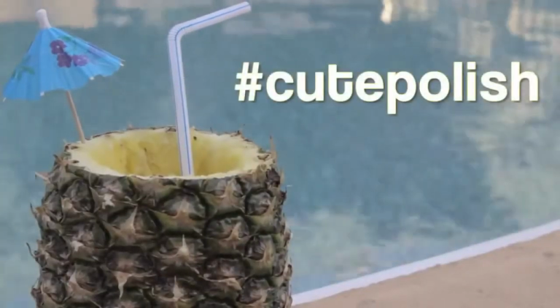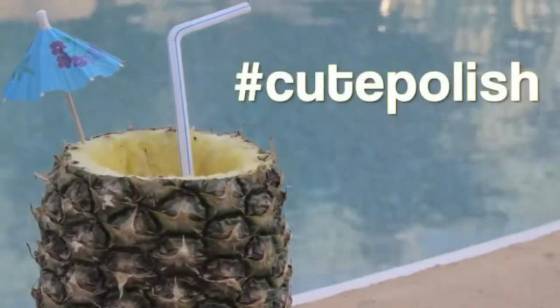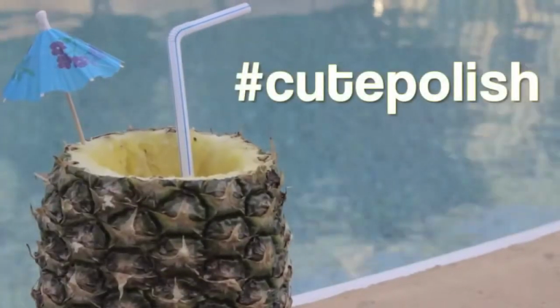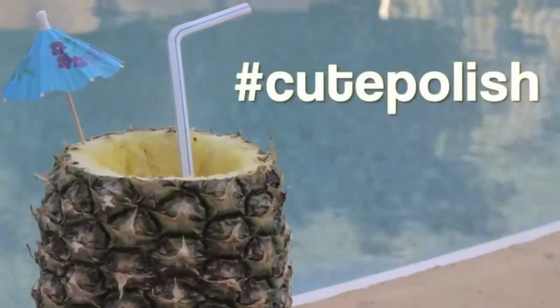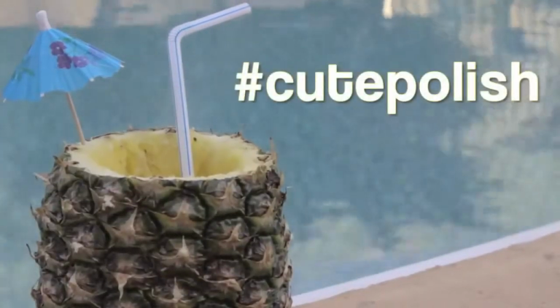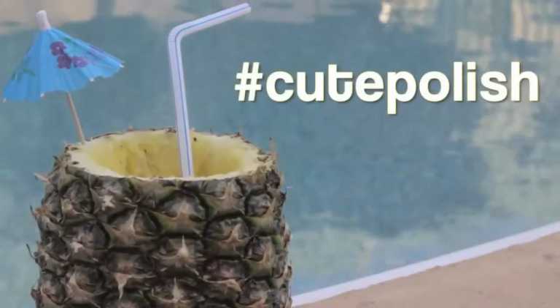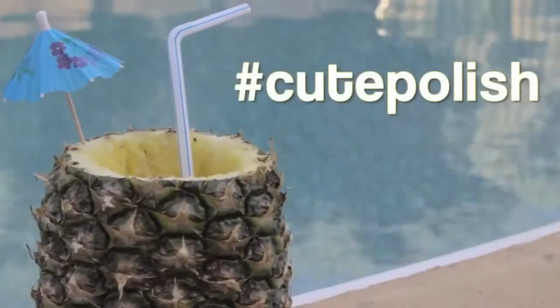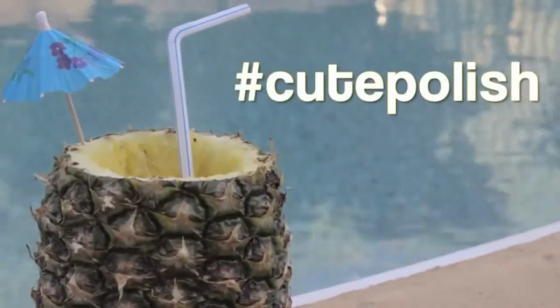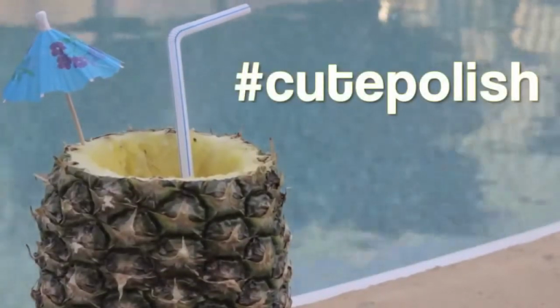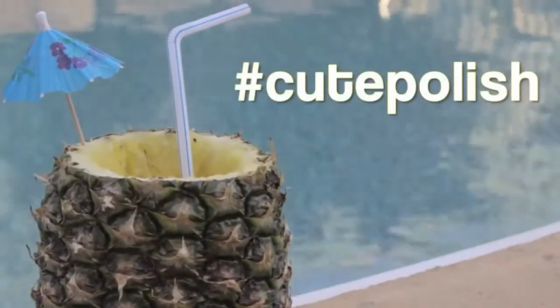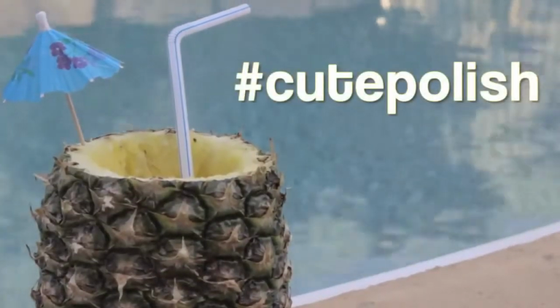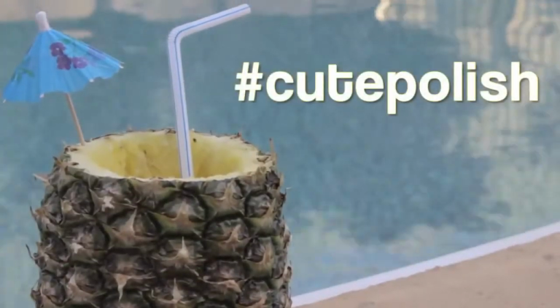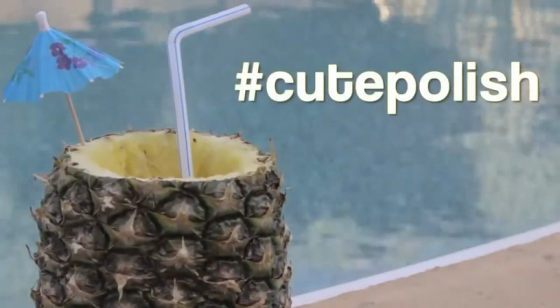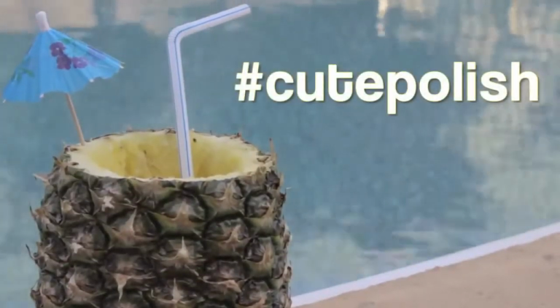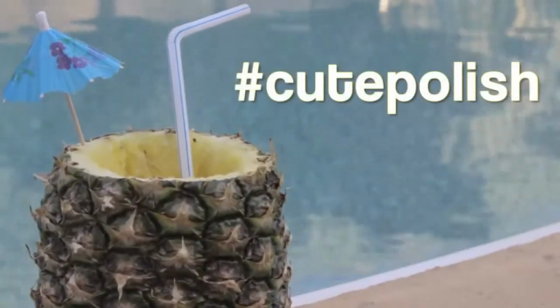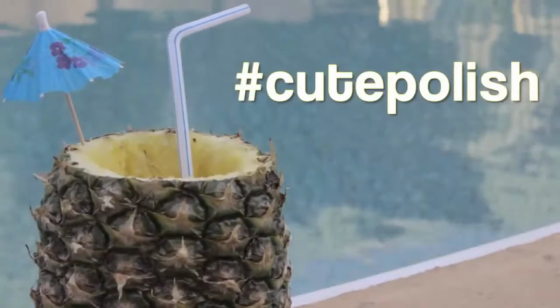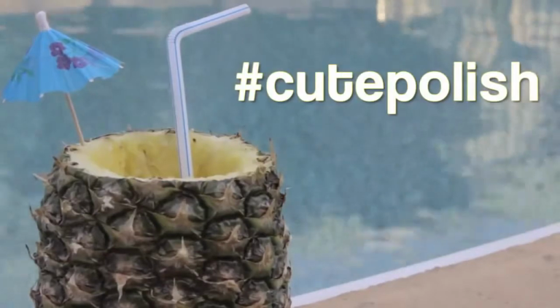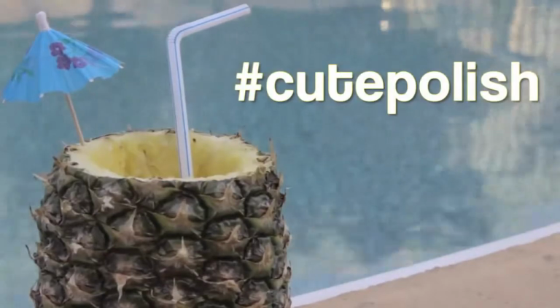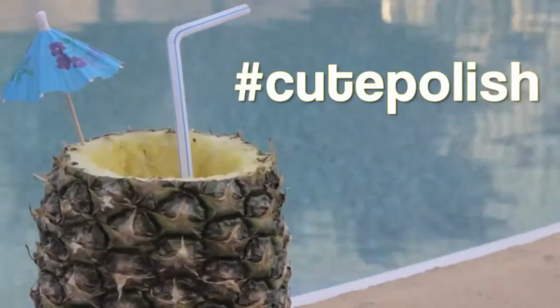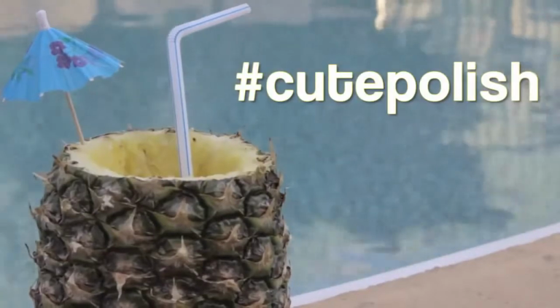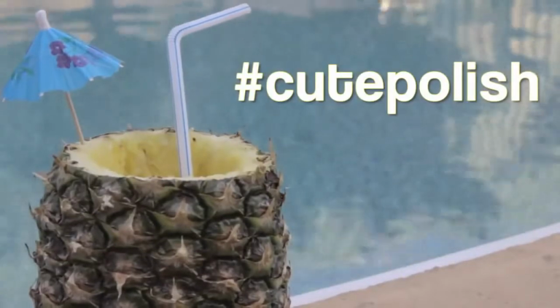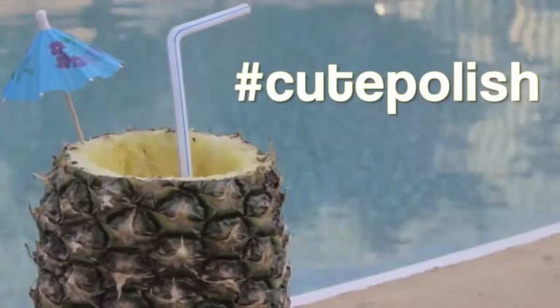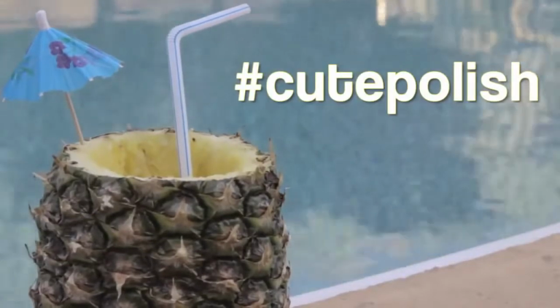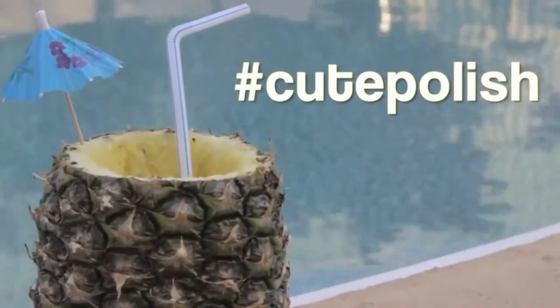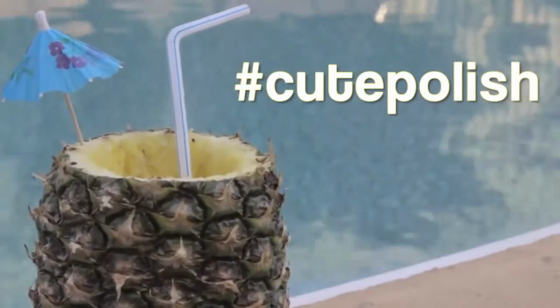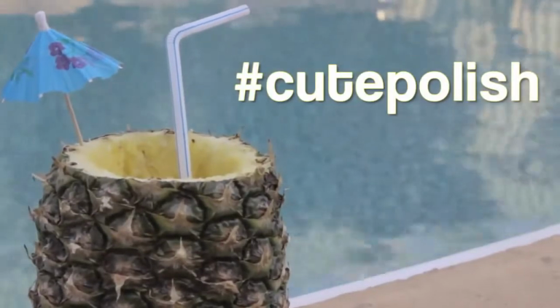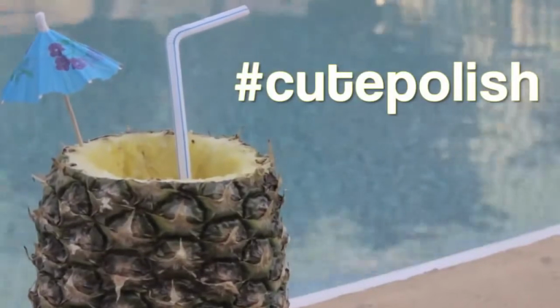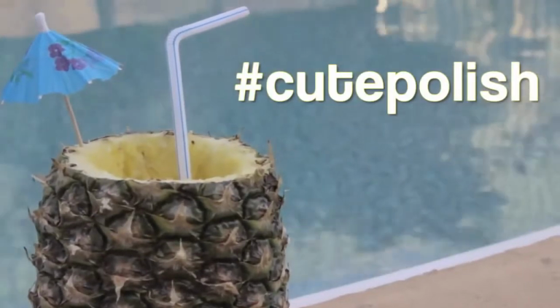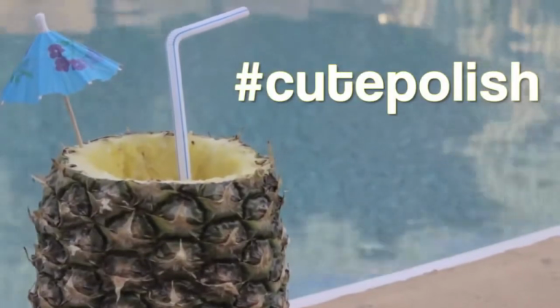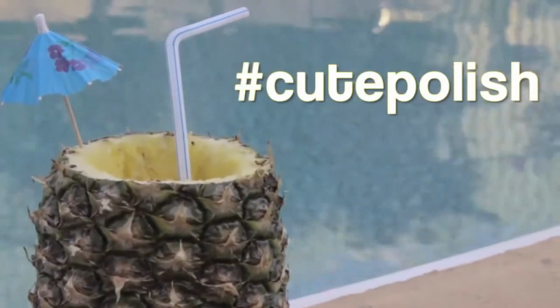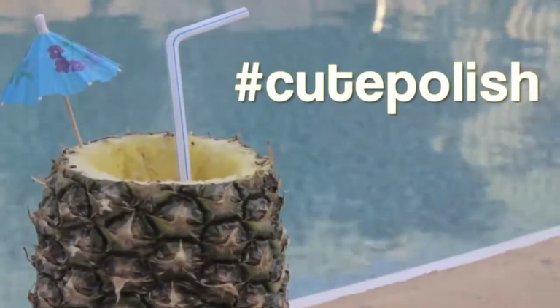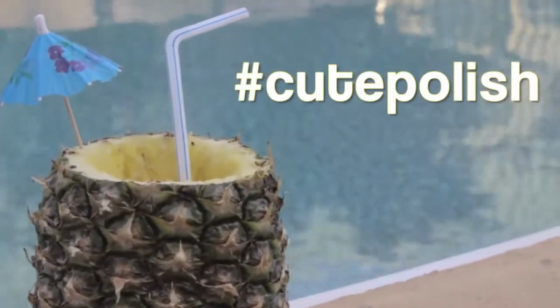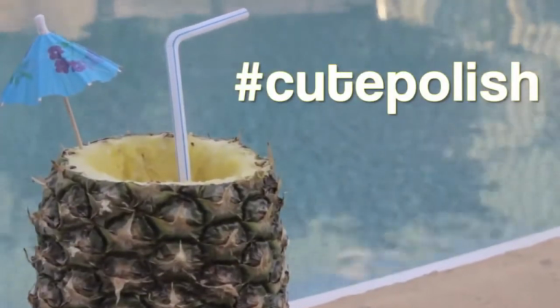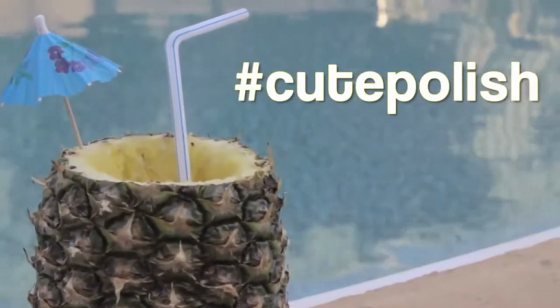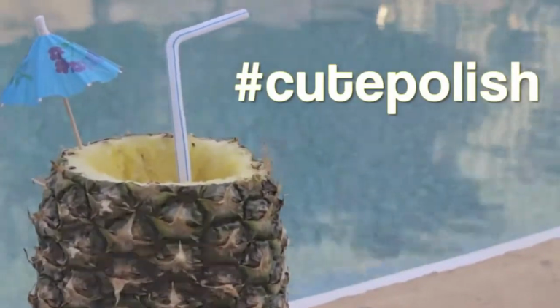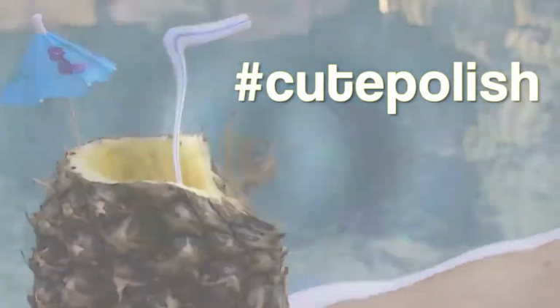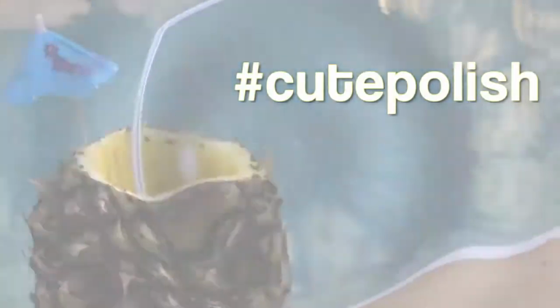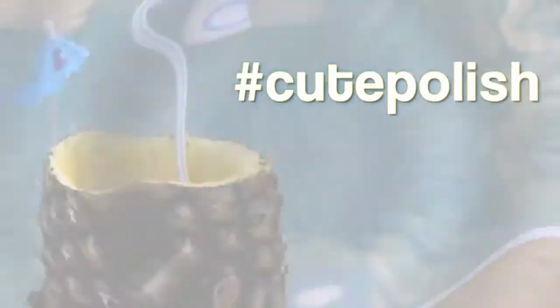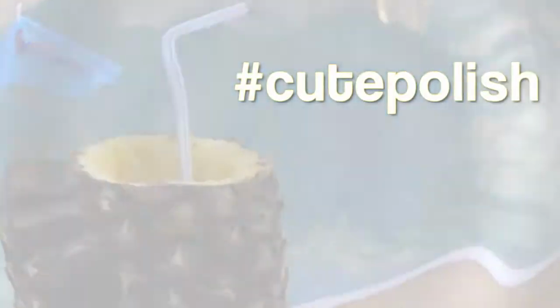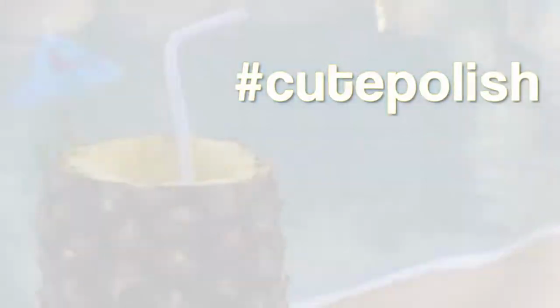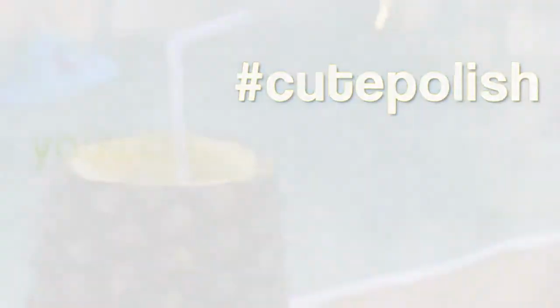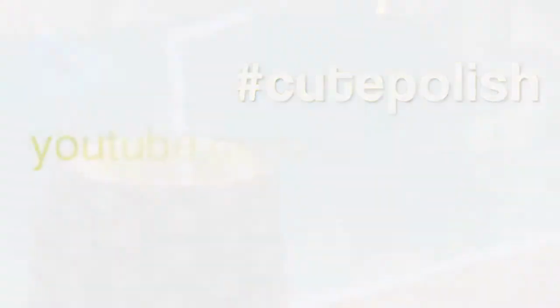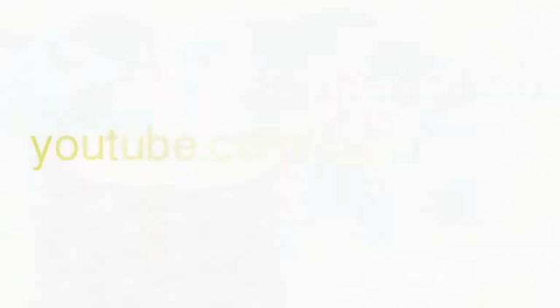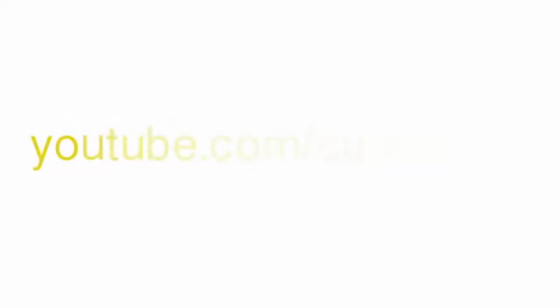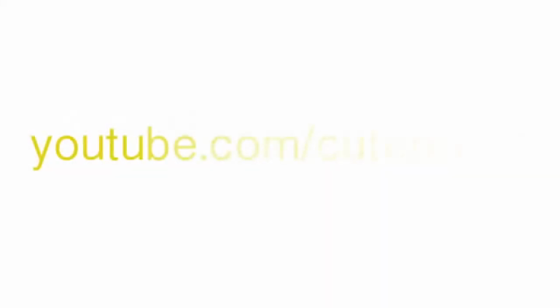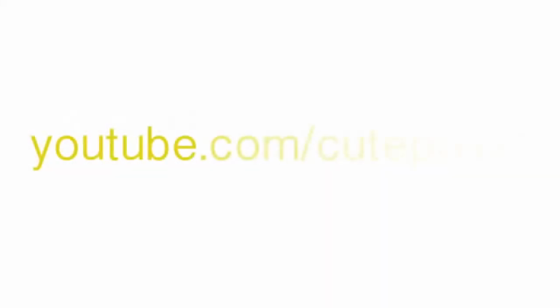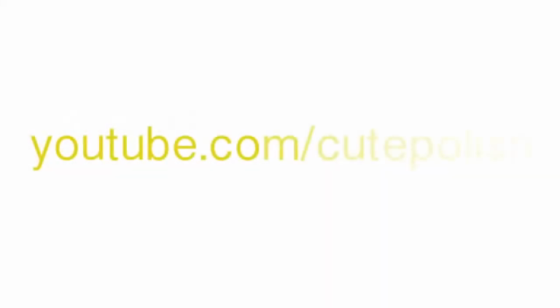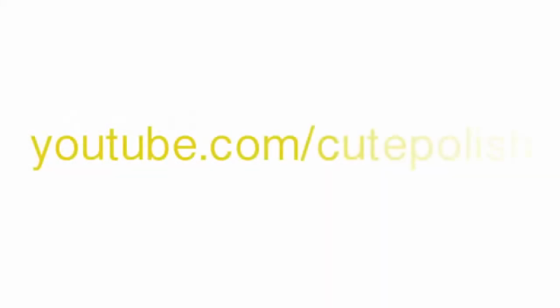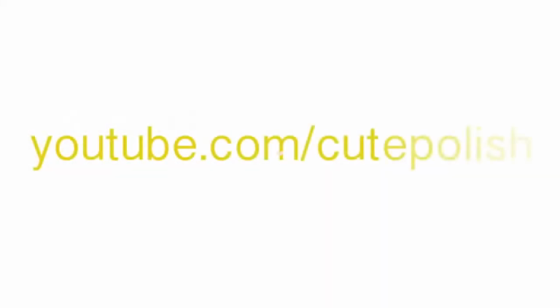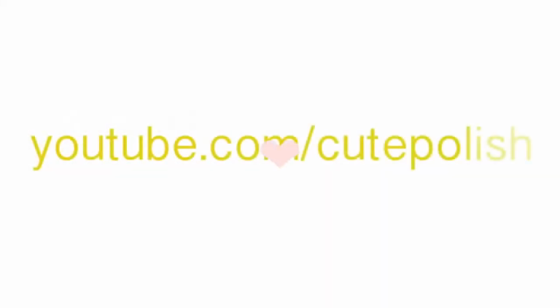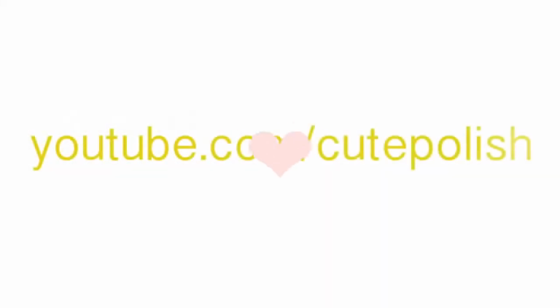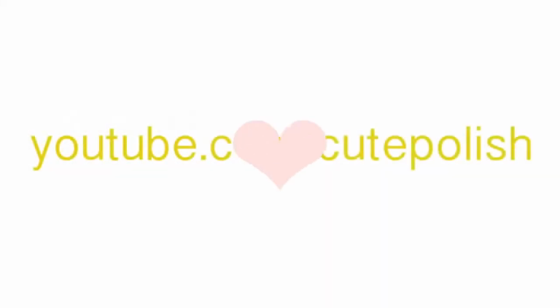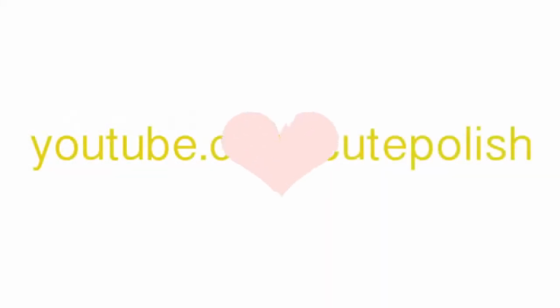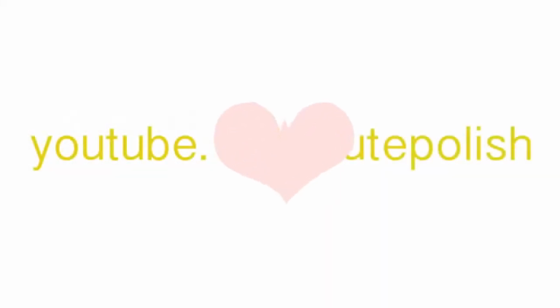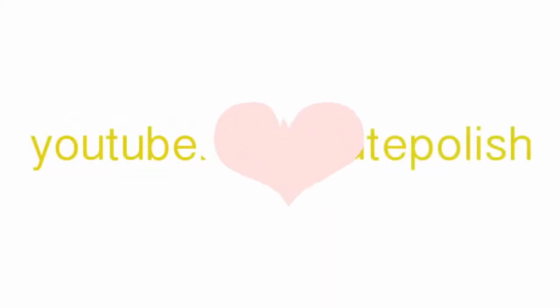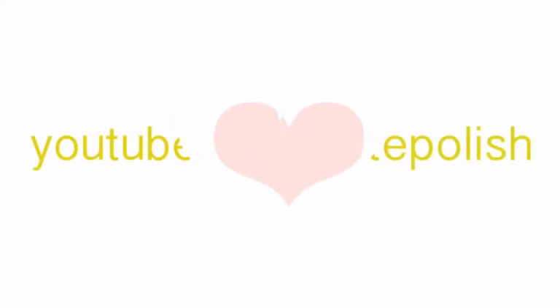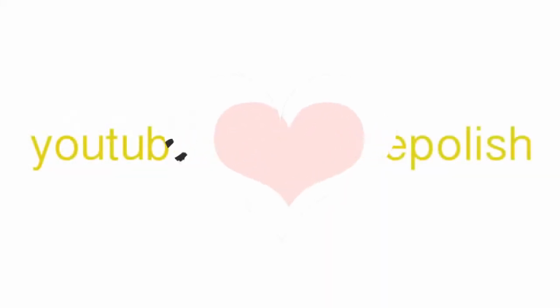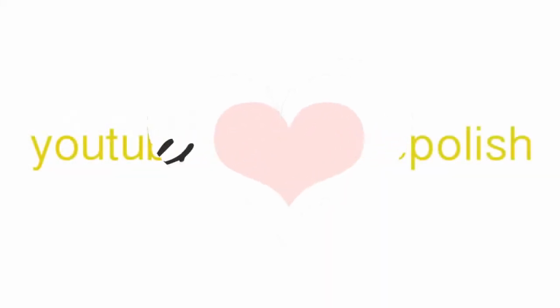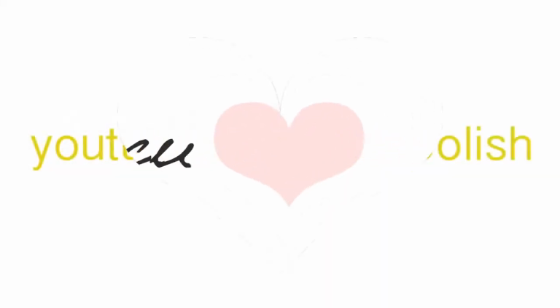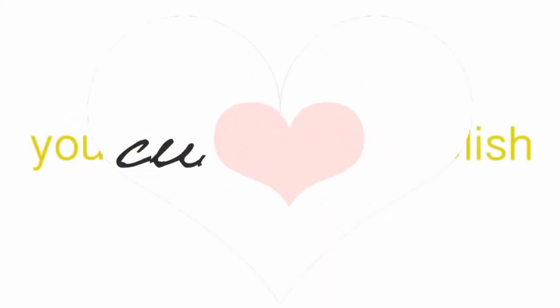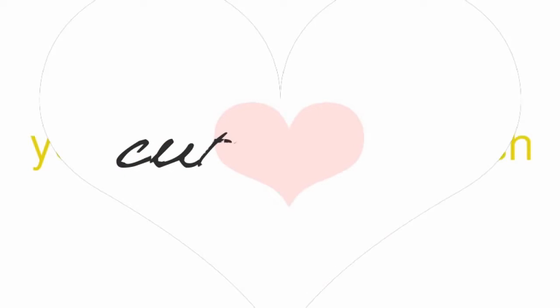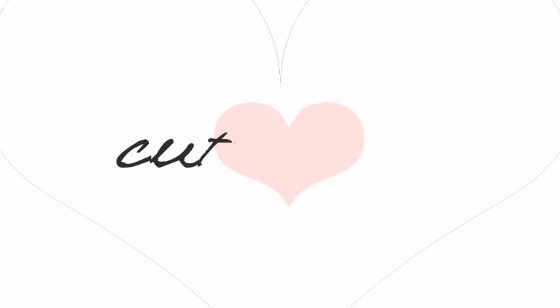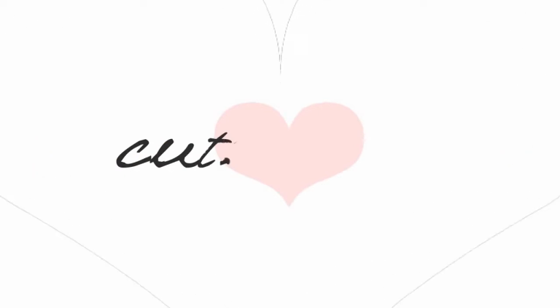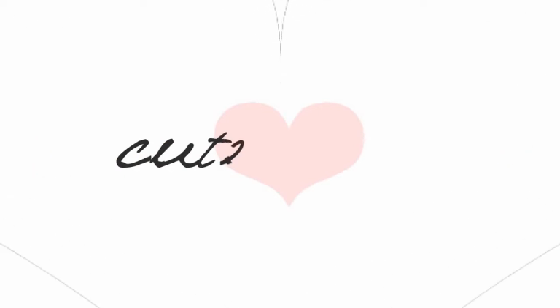And that's it — a super fun and bold pineapple design. If you decide to give this a try, please share your recreations with me using the hashtag cute polish on Twitter, Facebook, and Instagram. Take care and I'll see you next time.